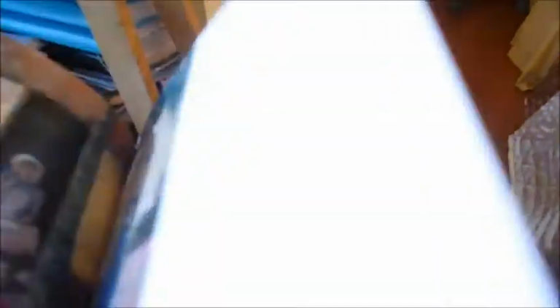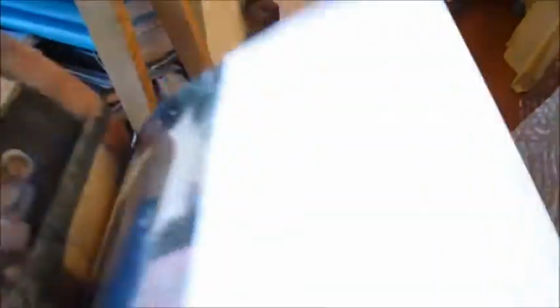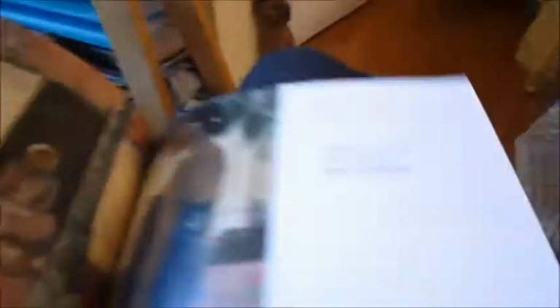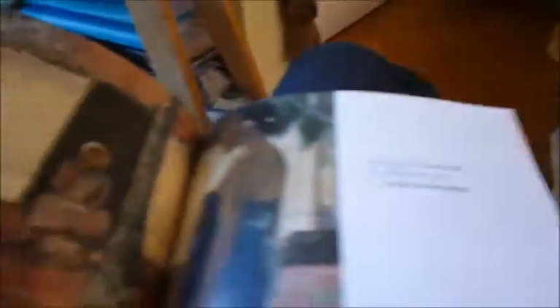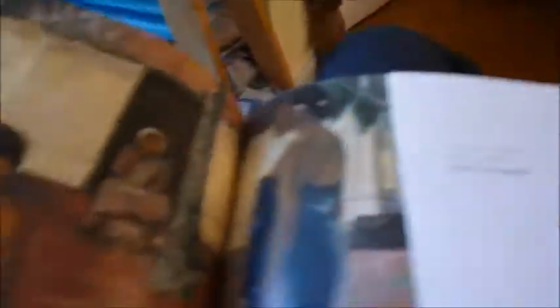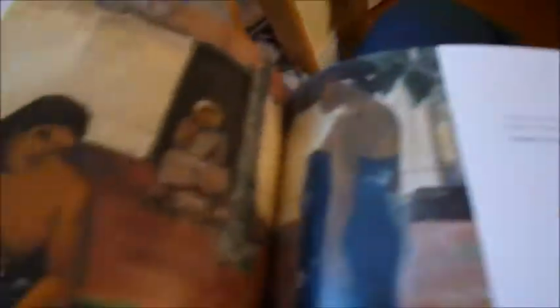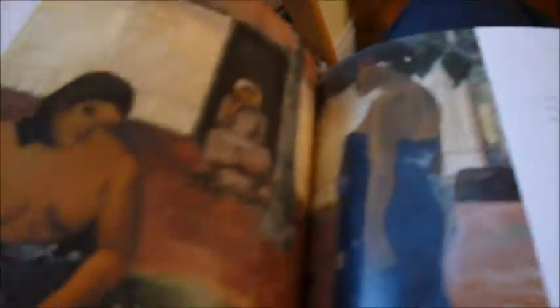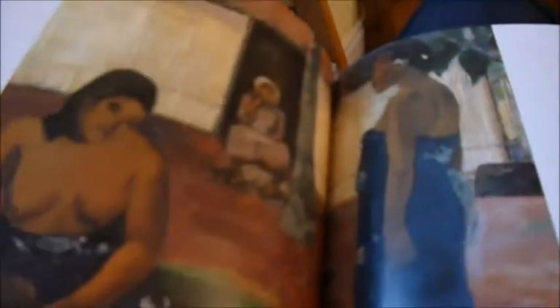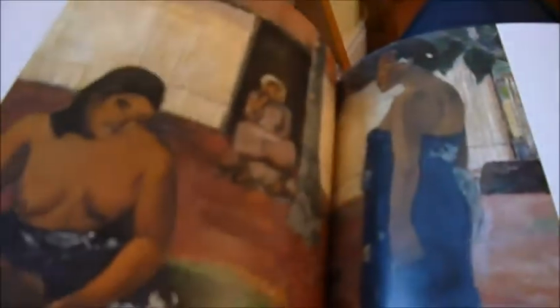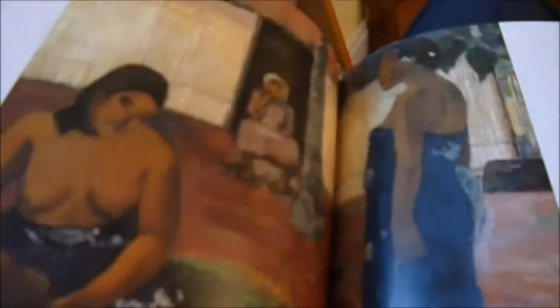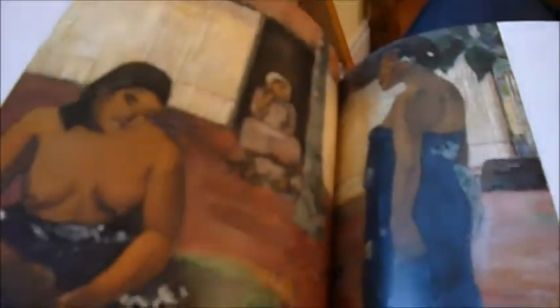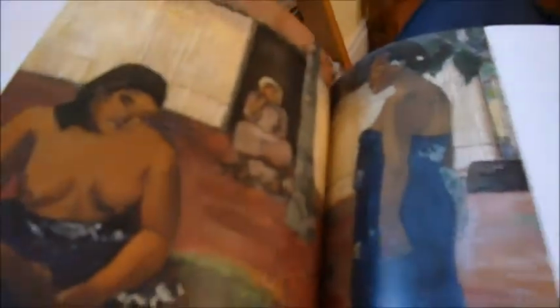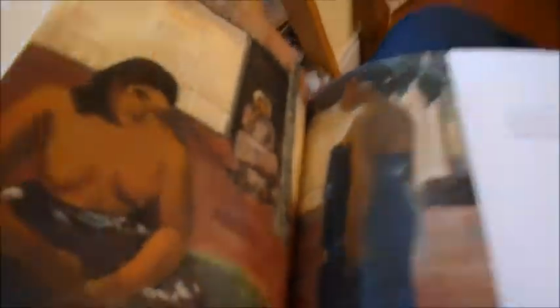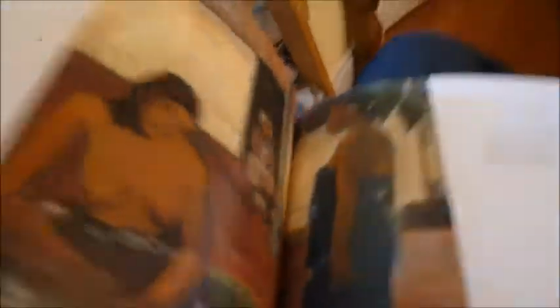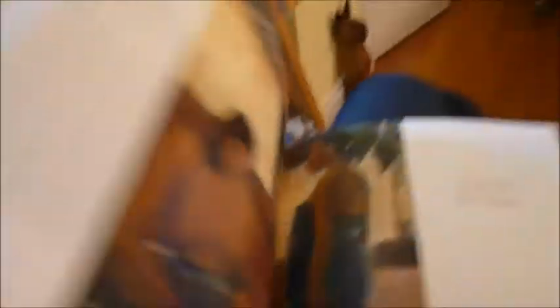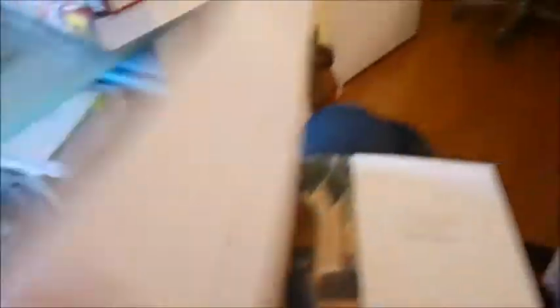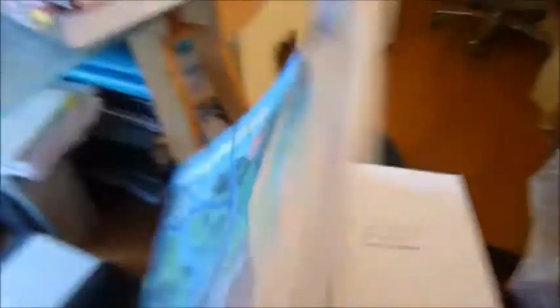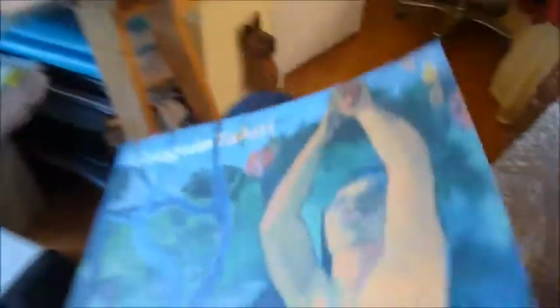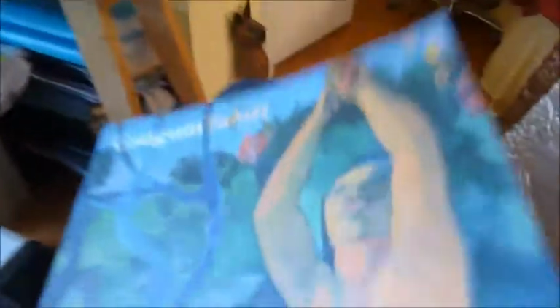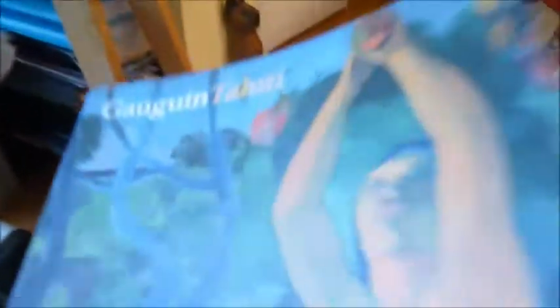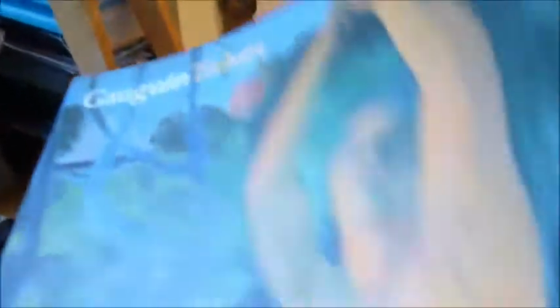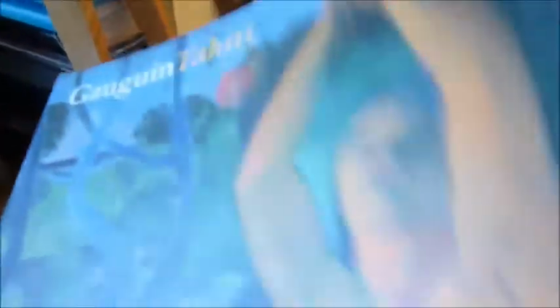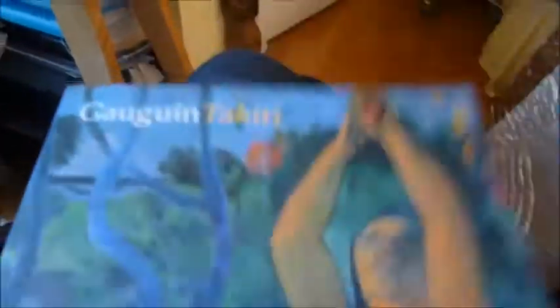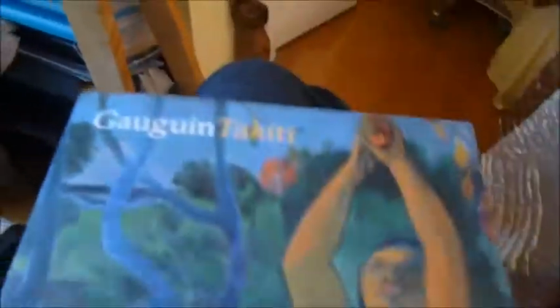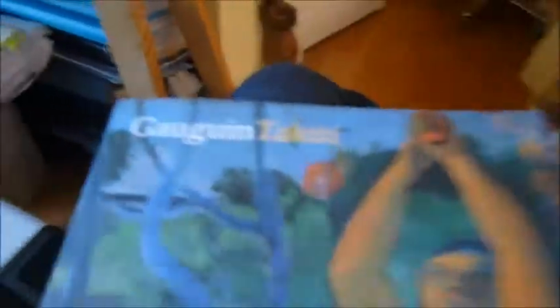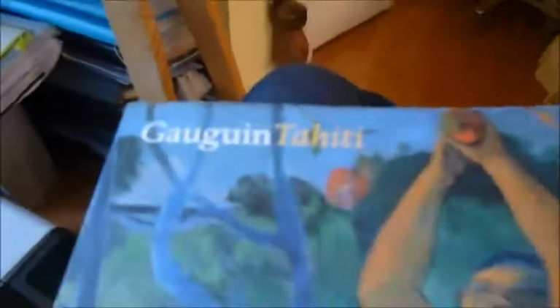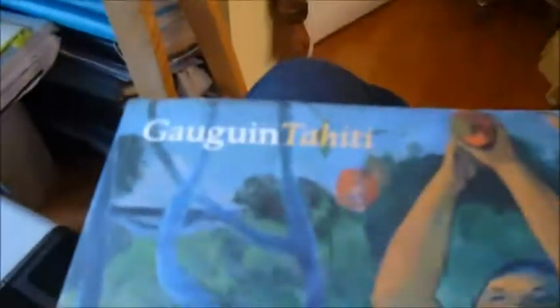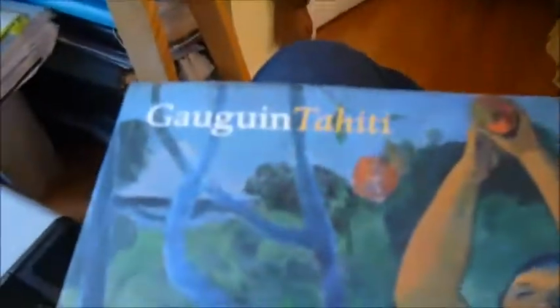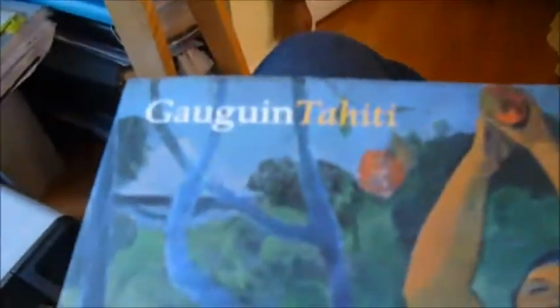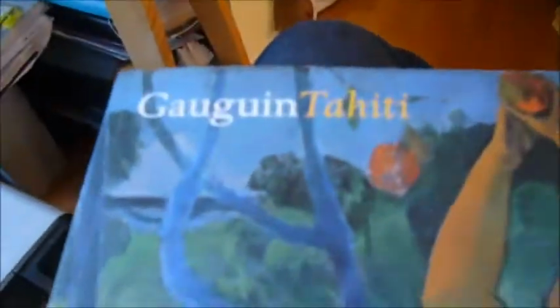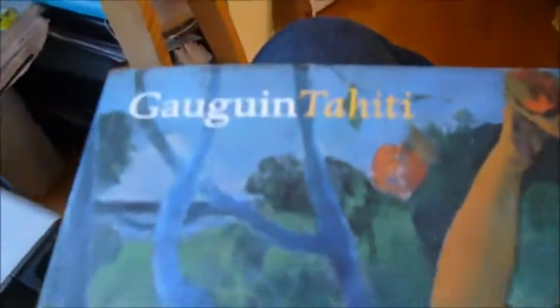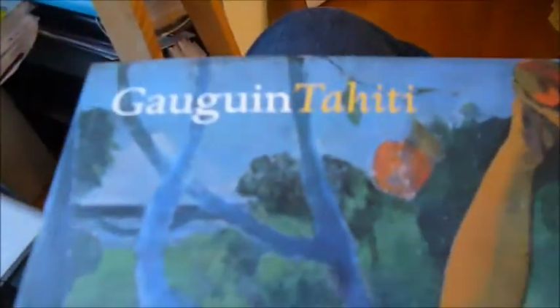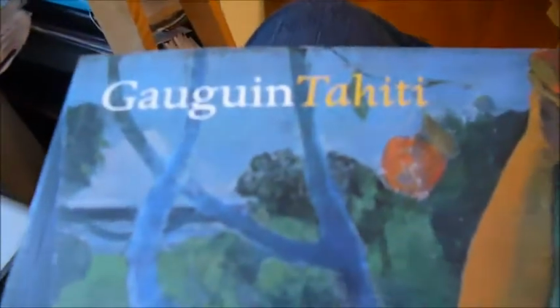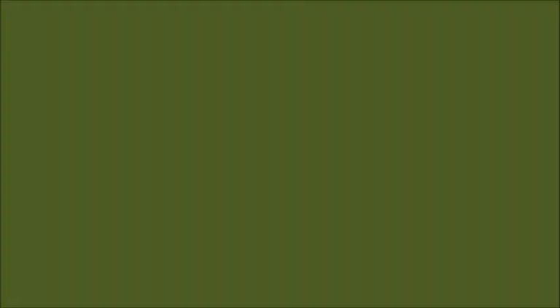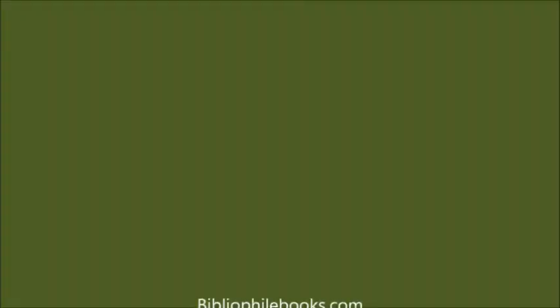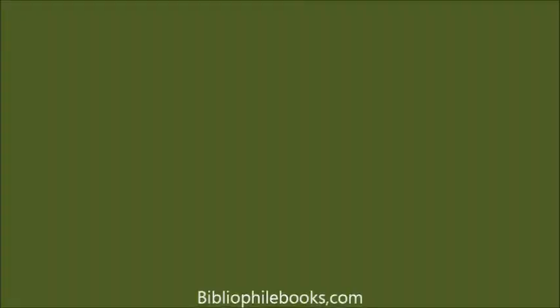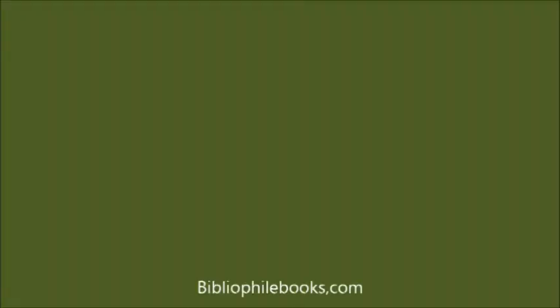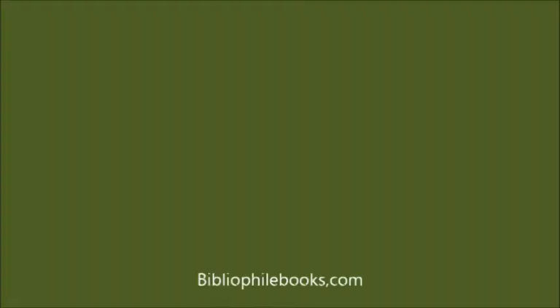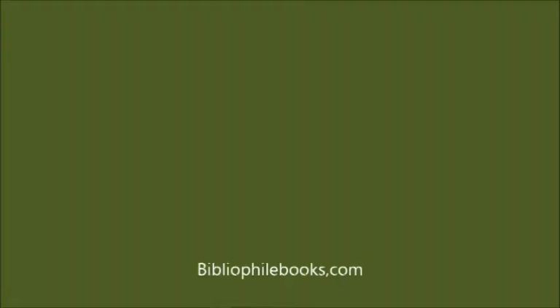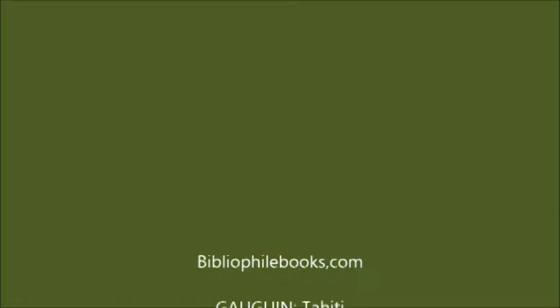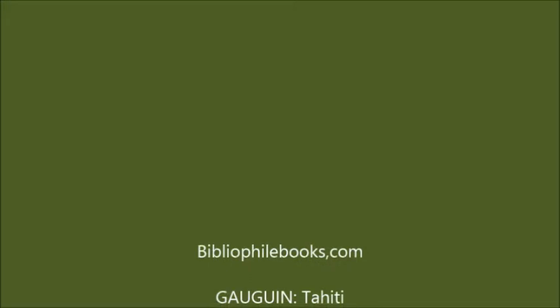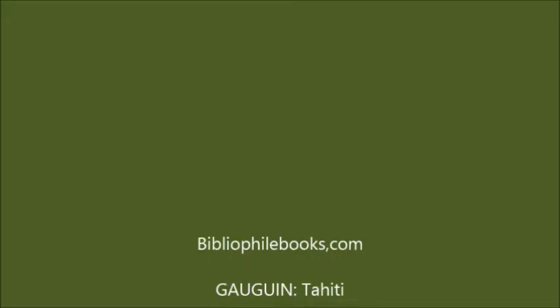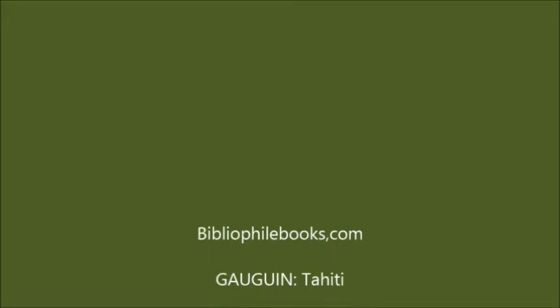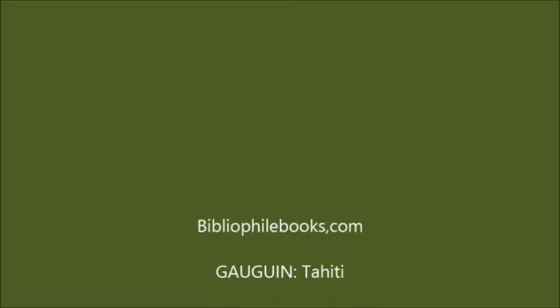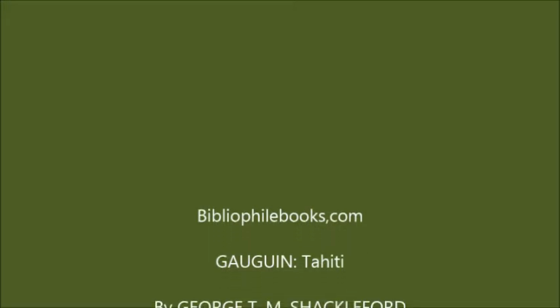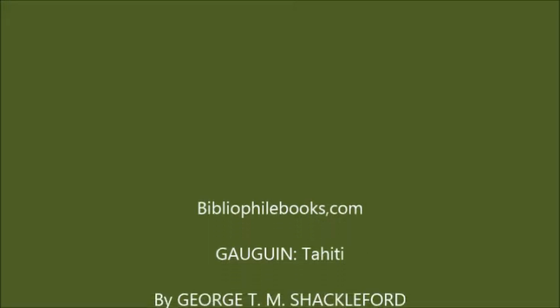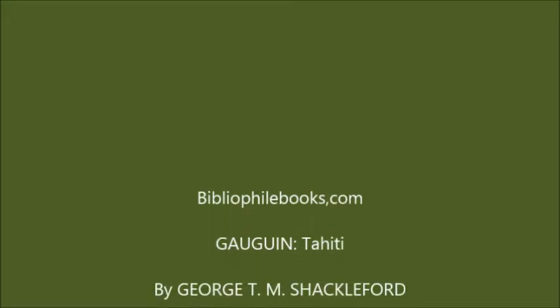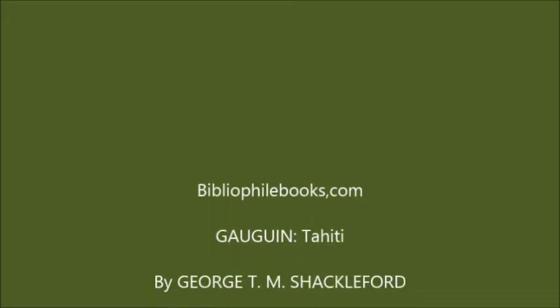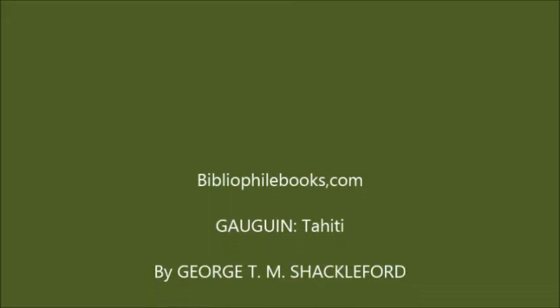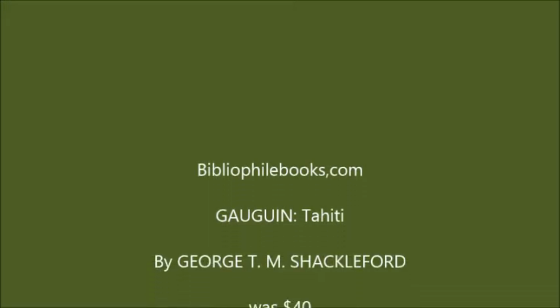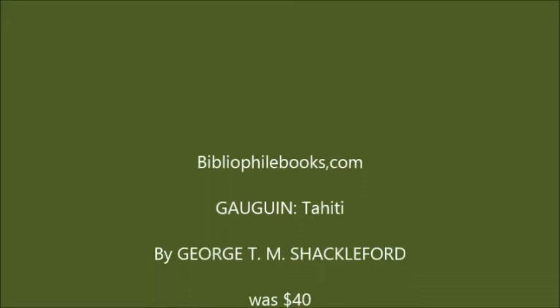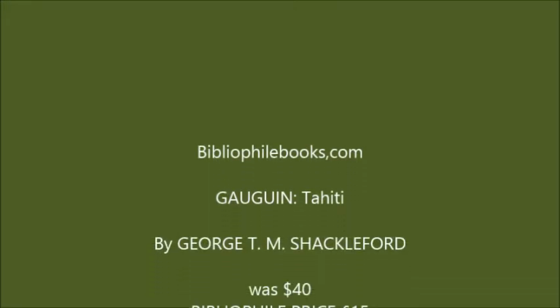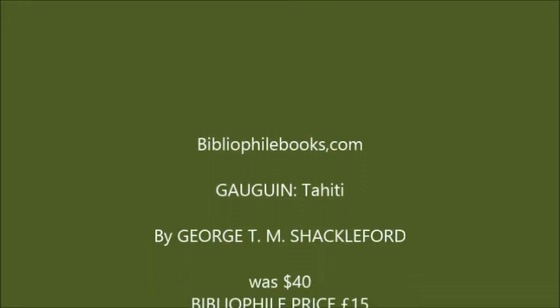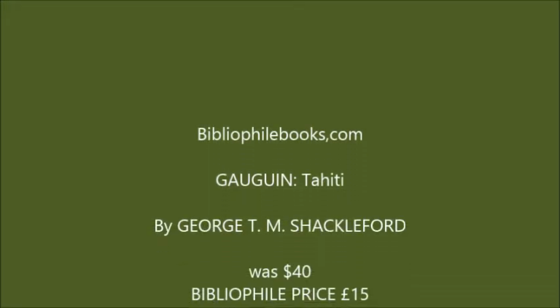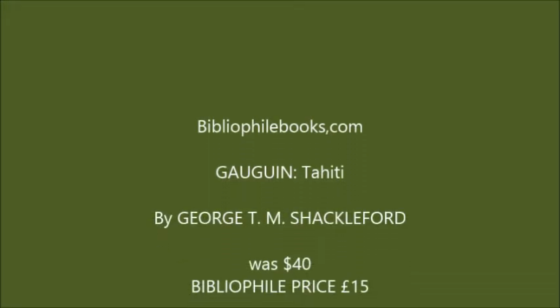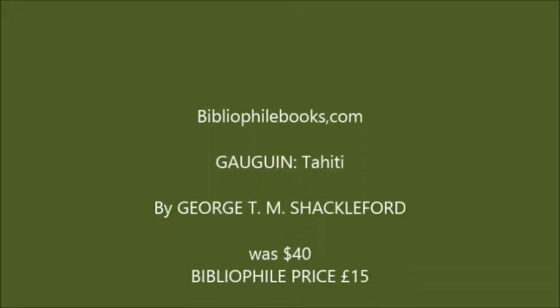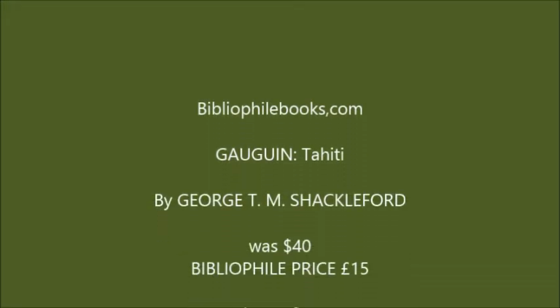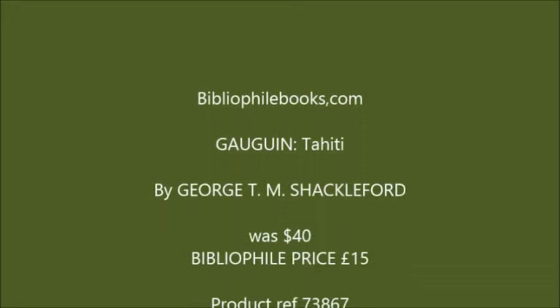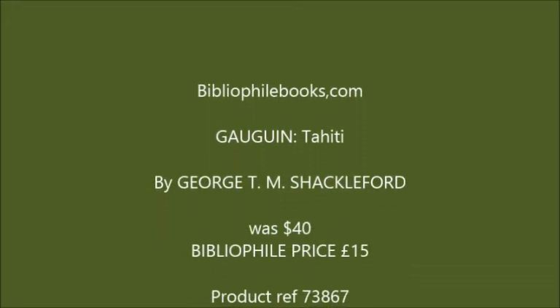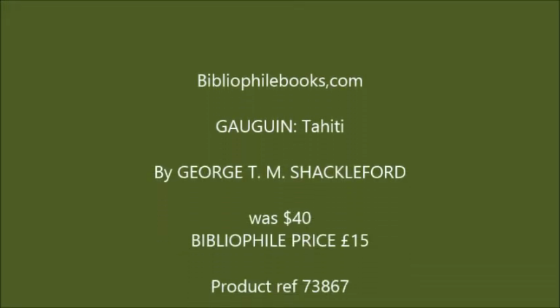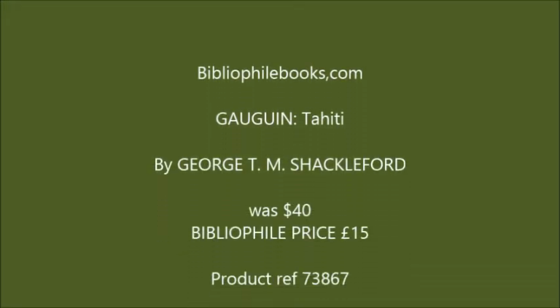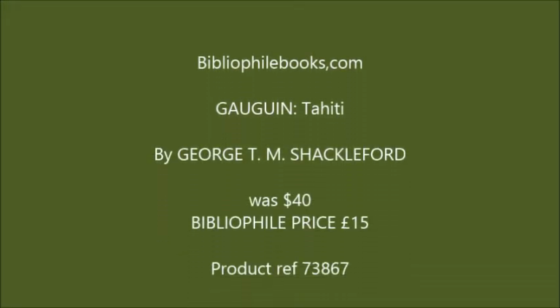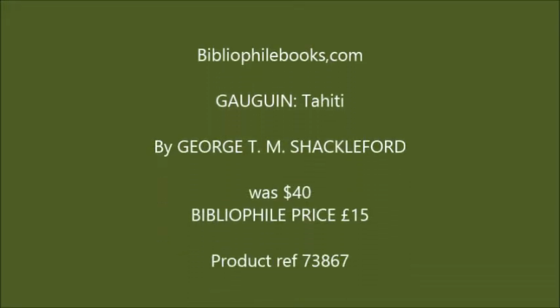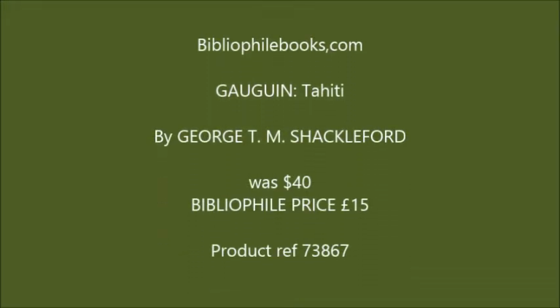Bibliophilebooks.com, Gauguin, Tahiti. Do you want to get more?